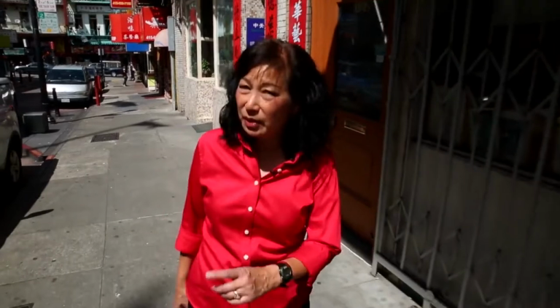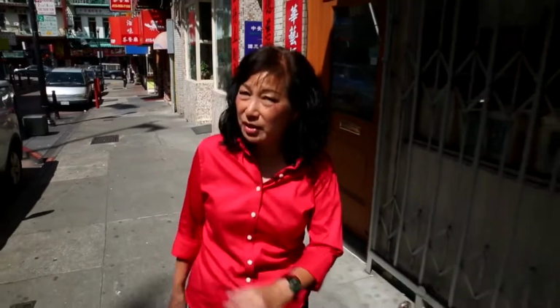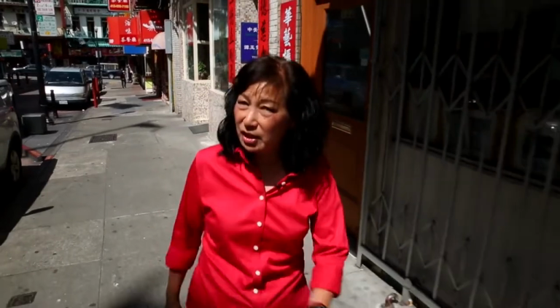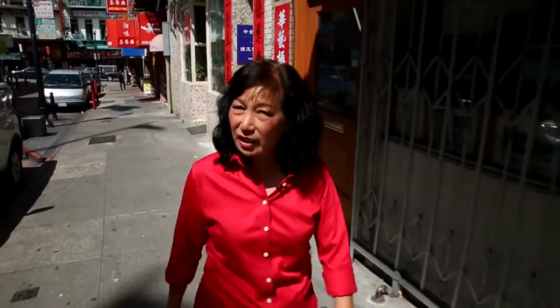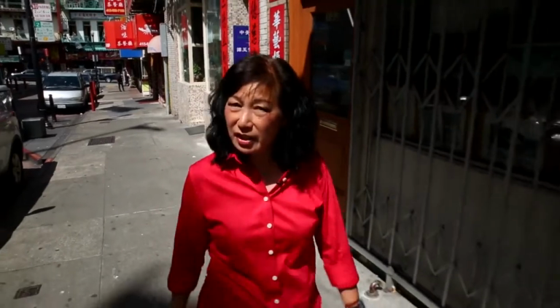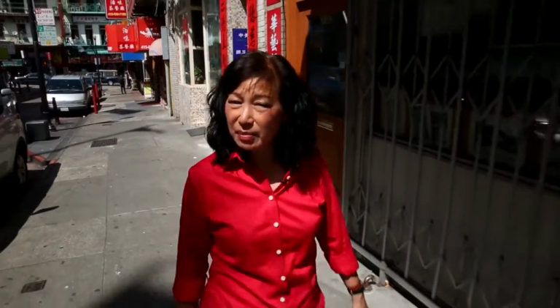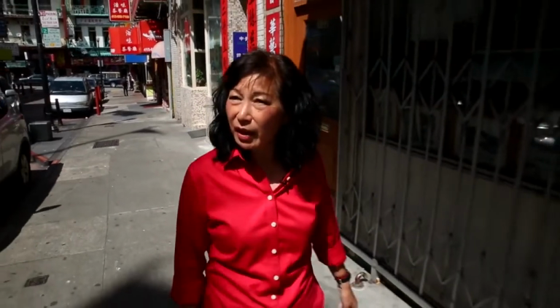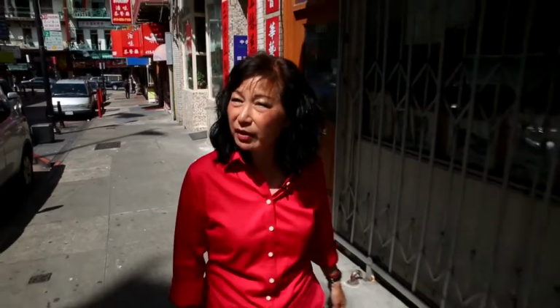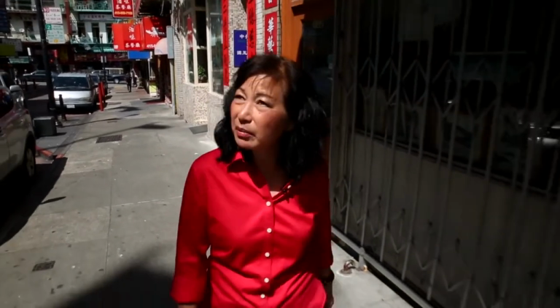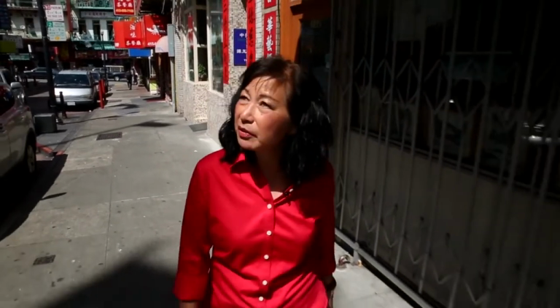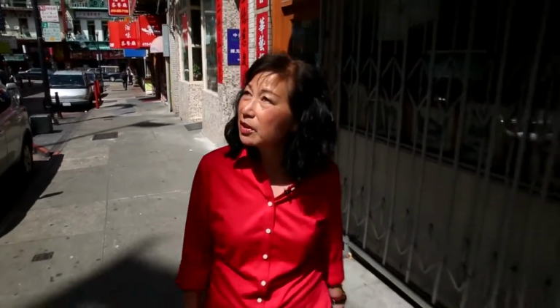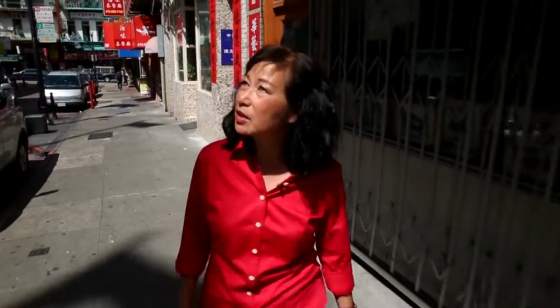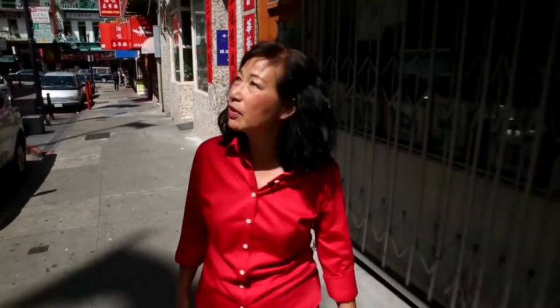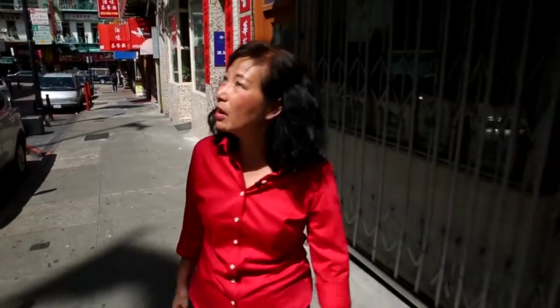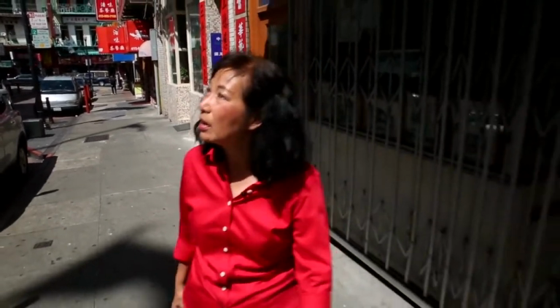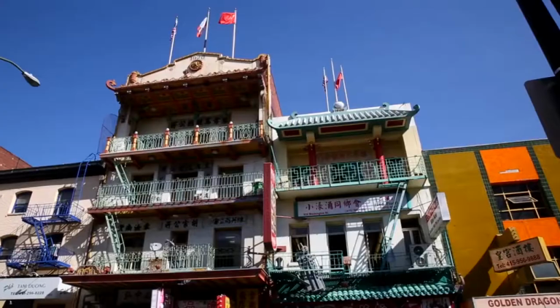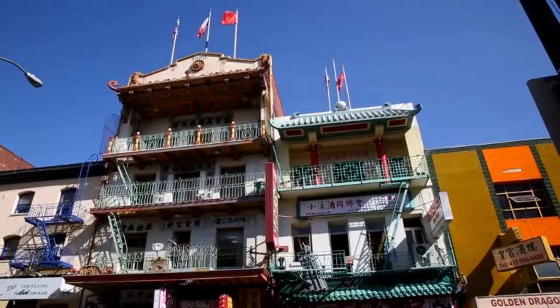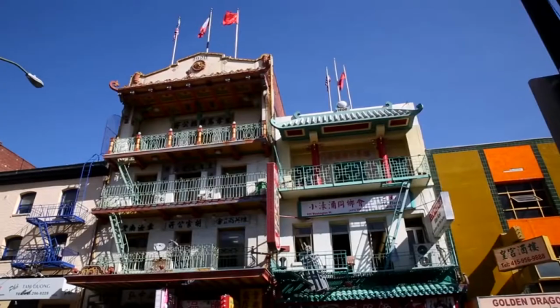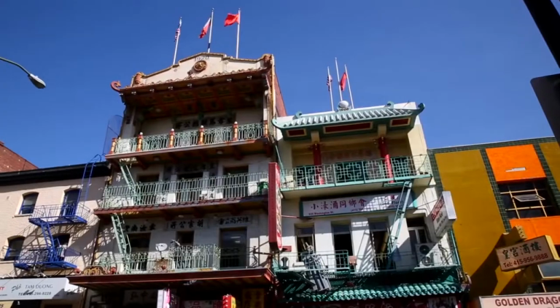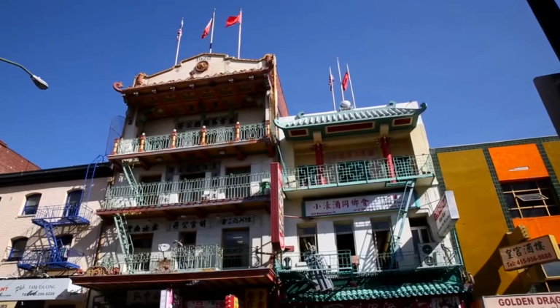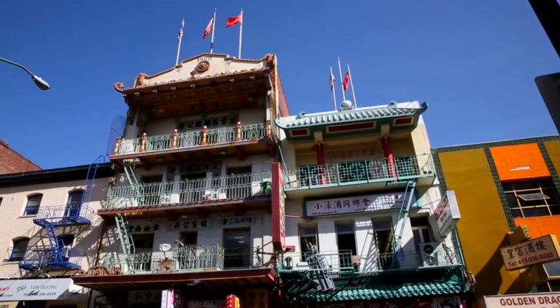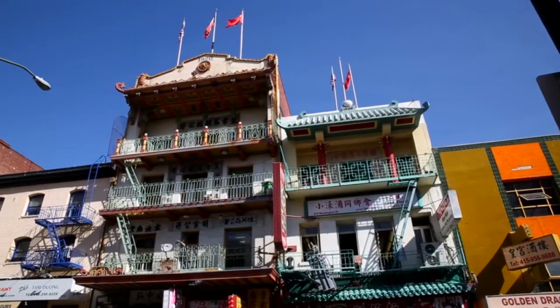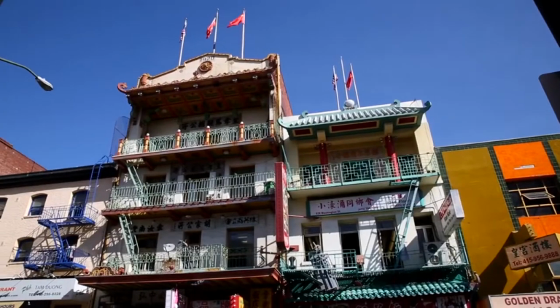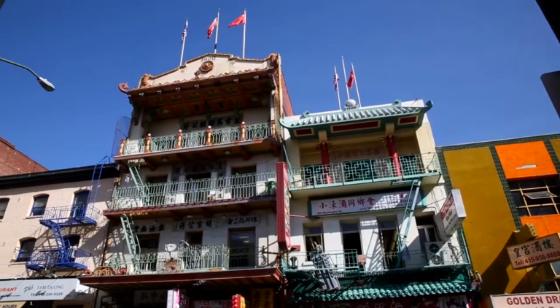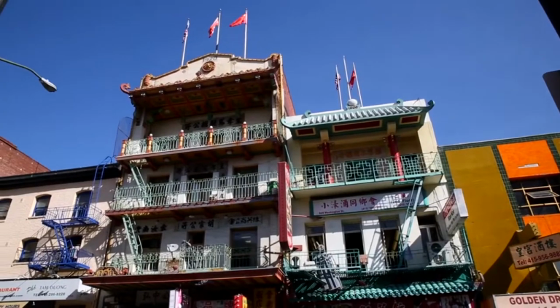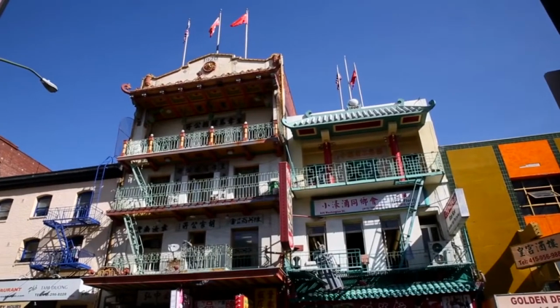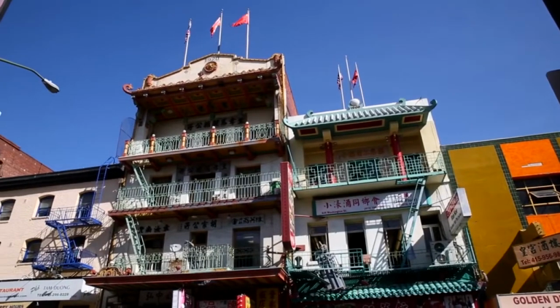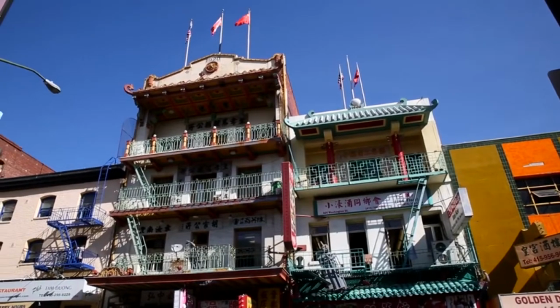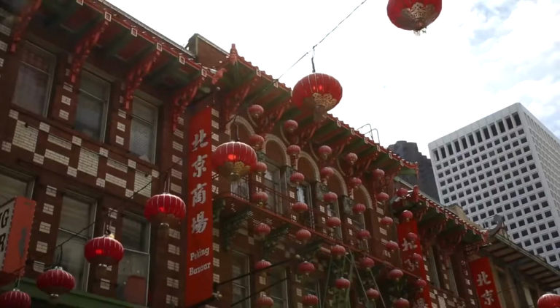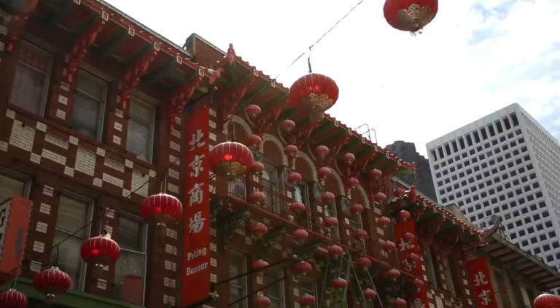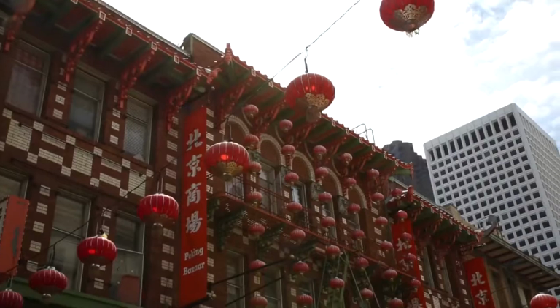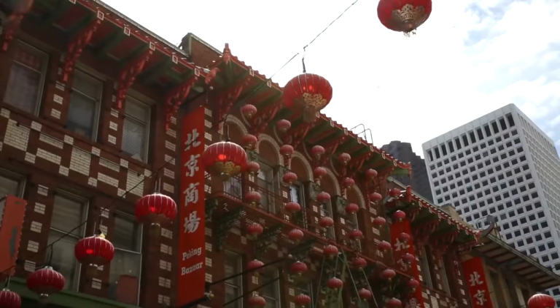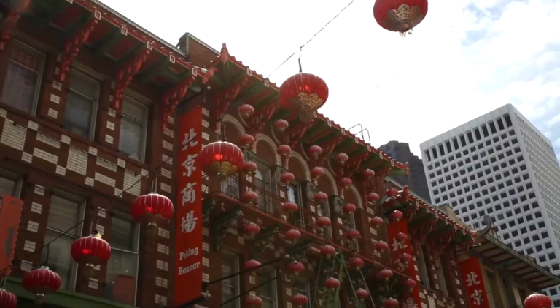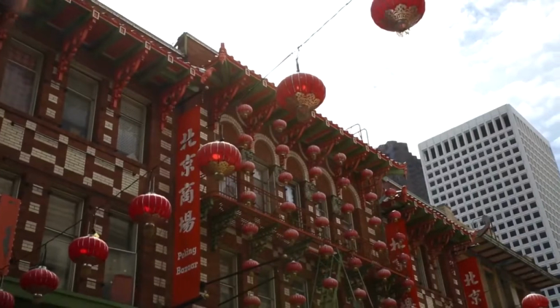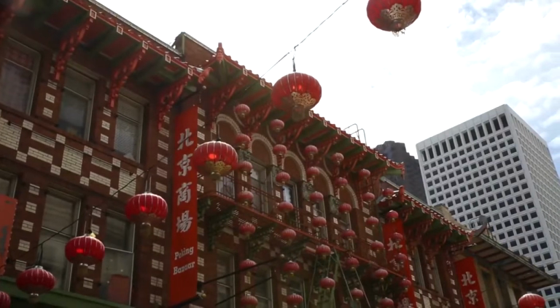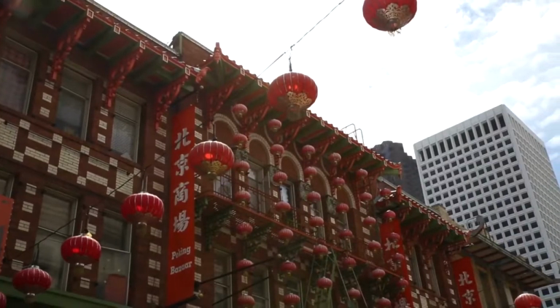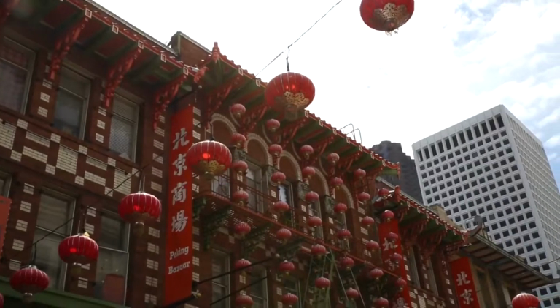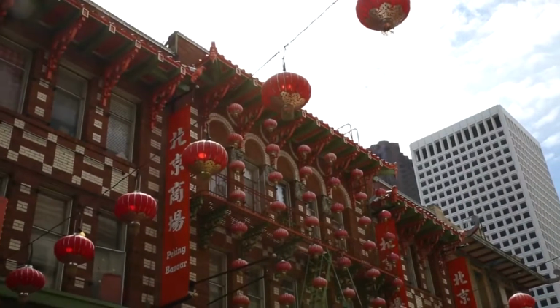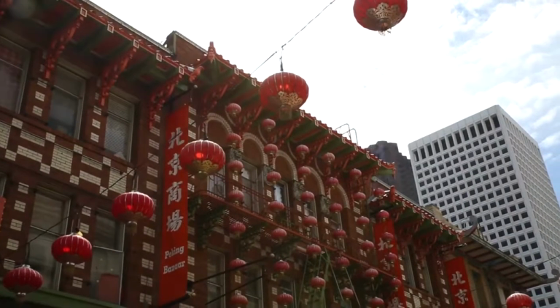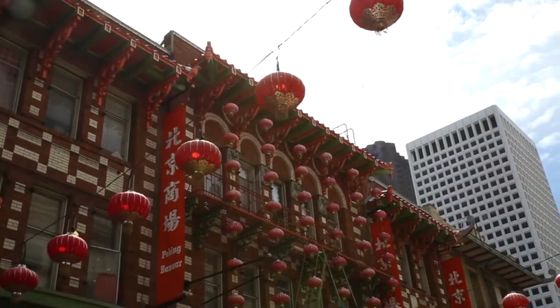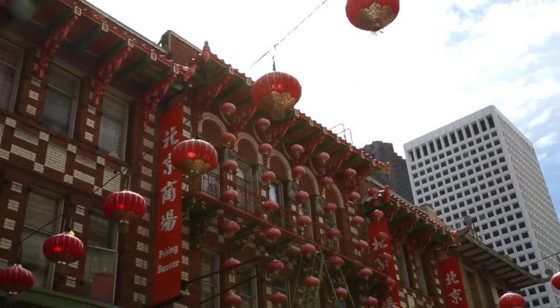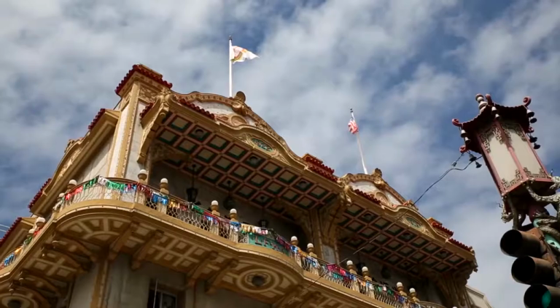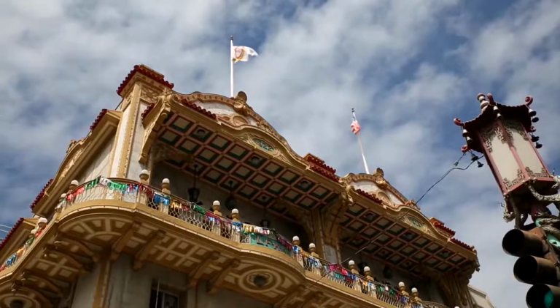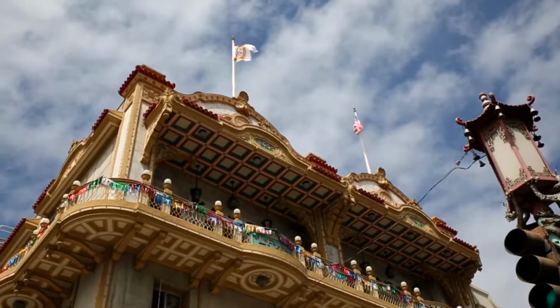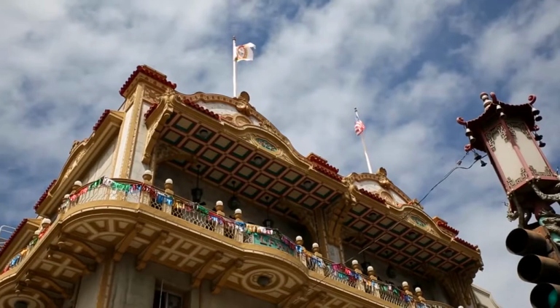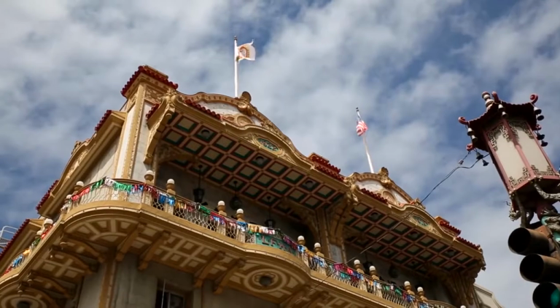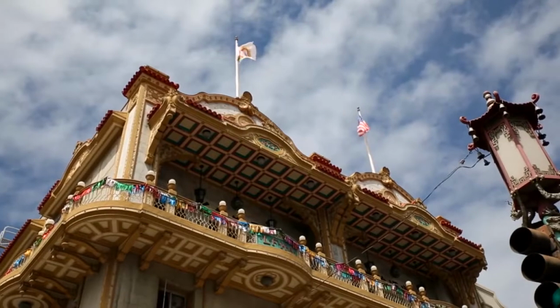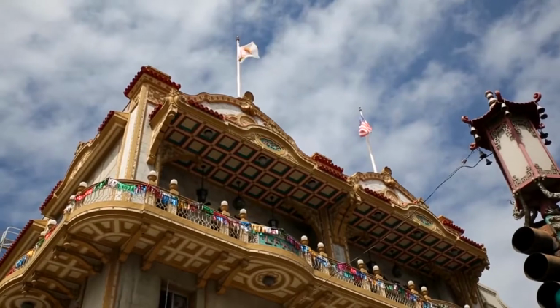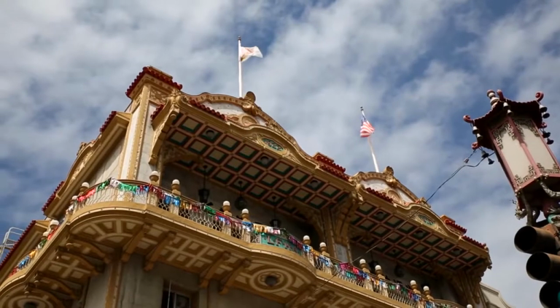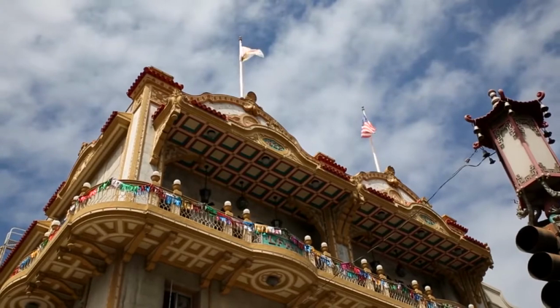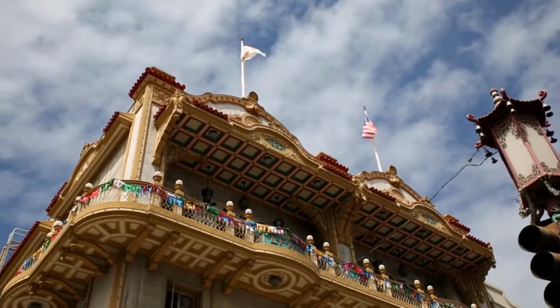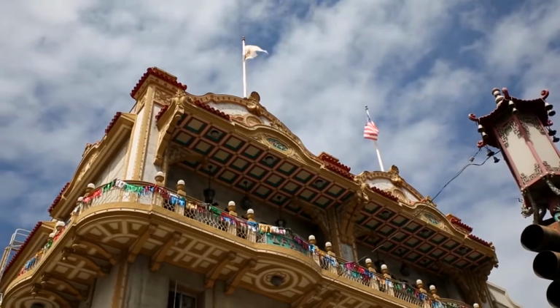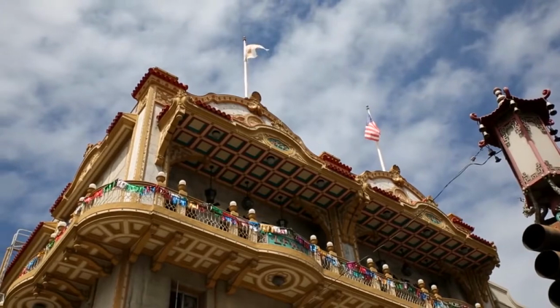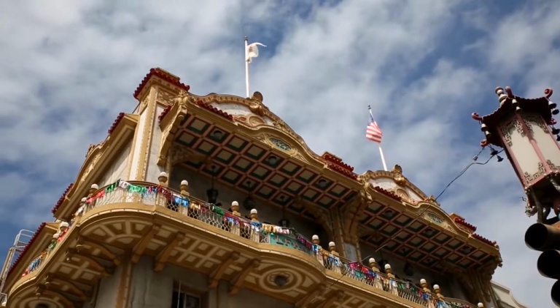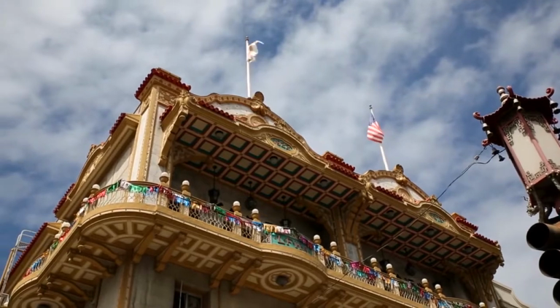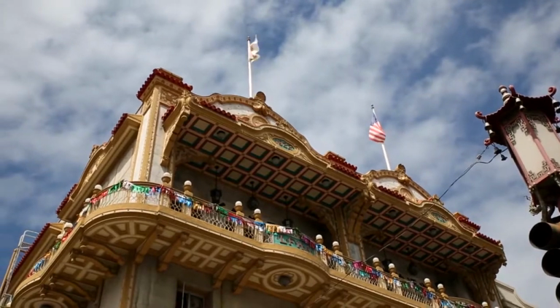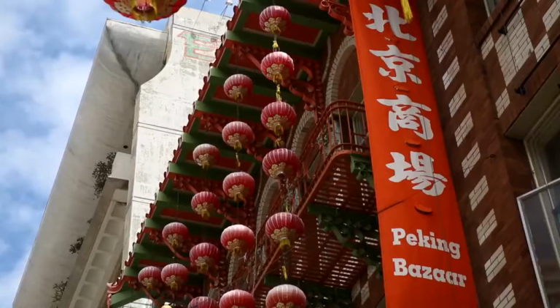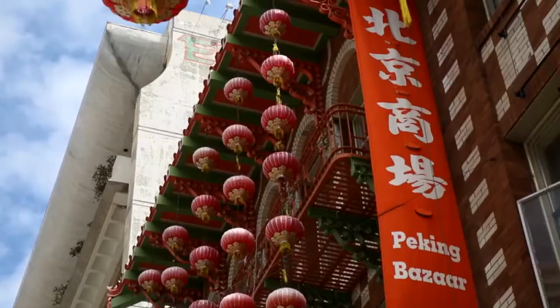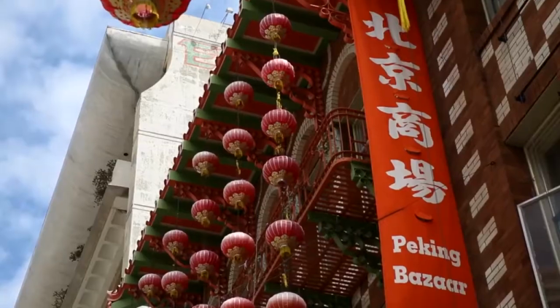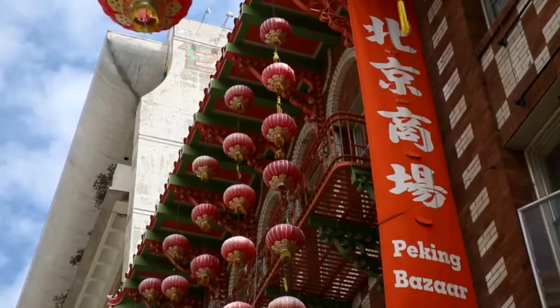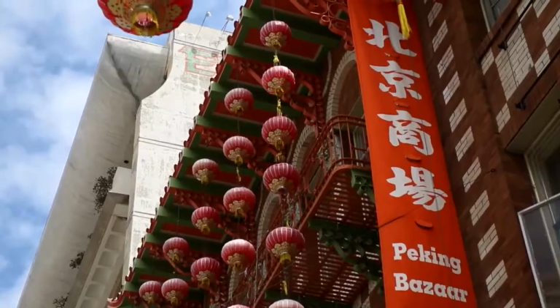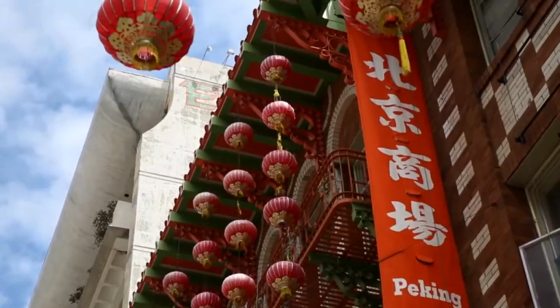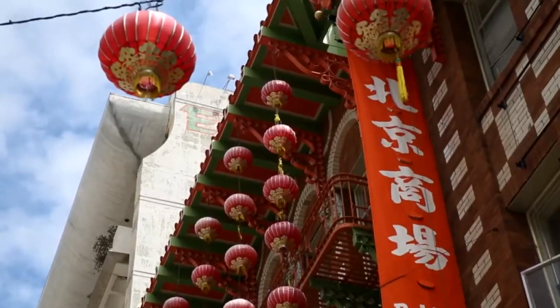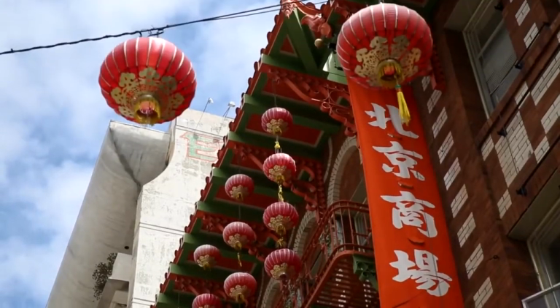What's Chinese-y about them? First of all, take a look at the angled roof lines coming out from the top, the cute little curves, and the colors.